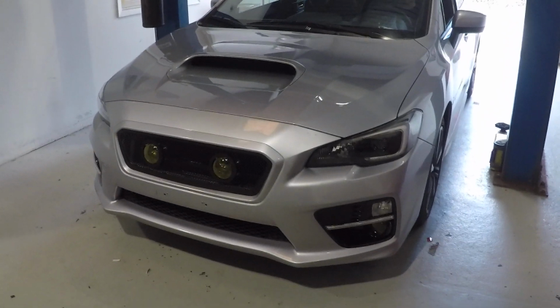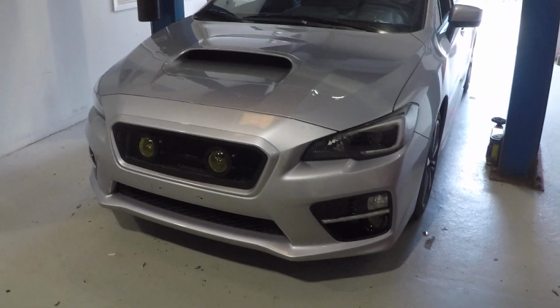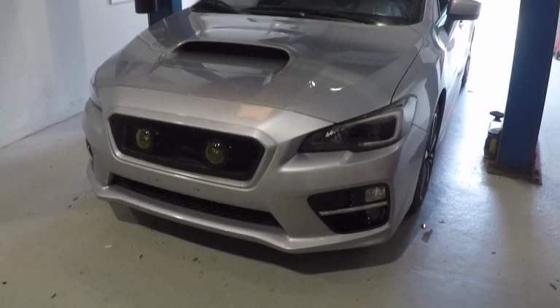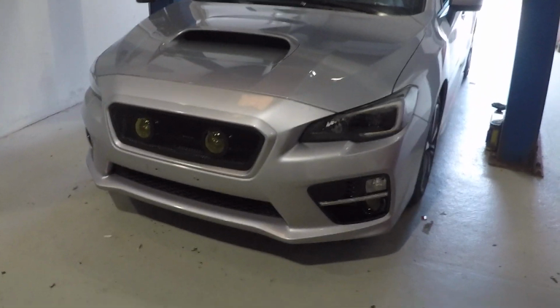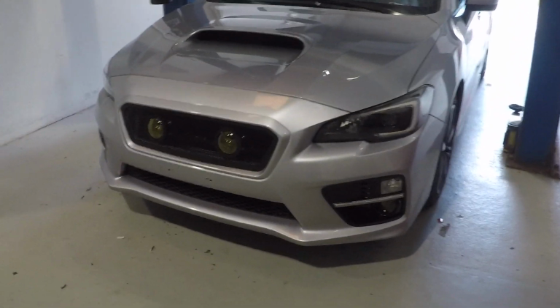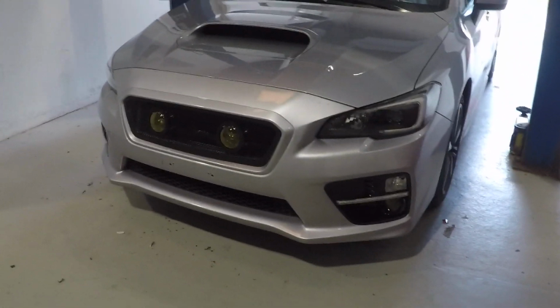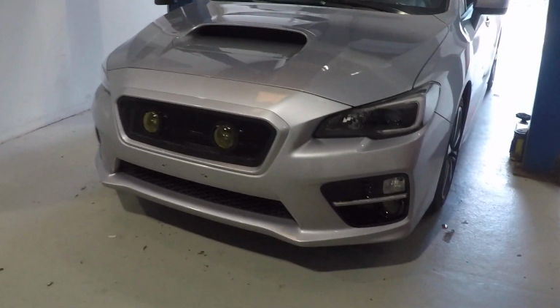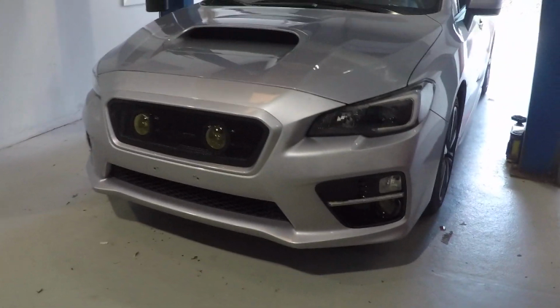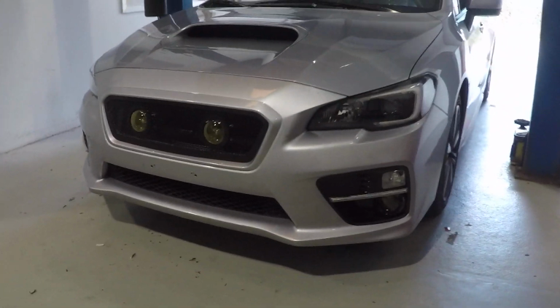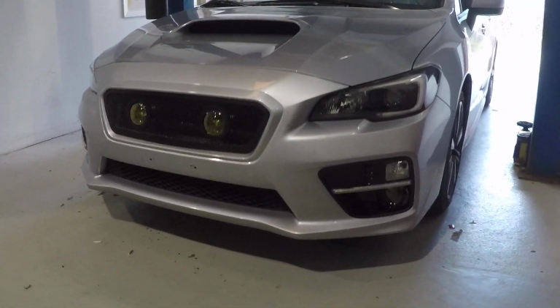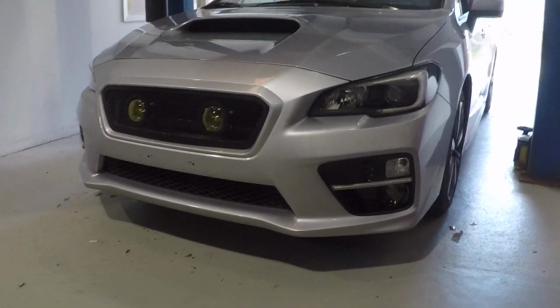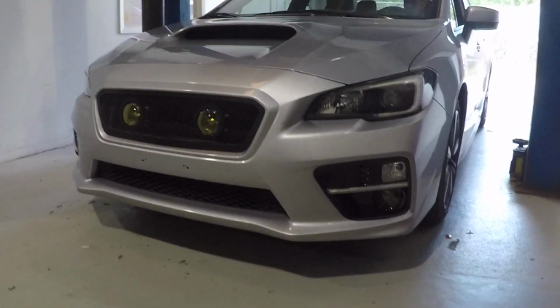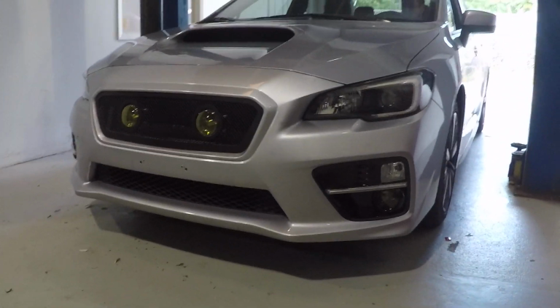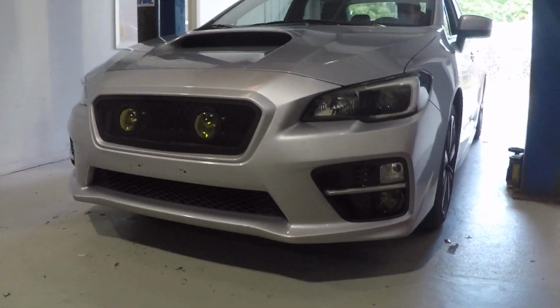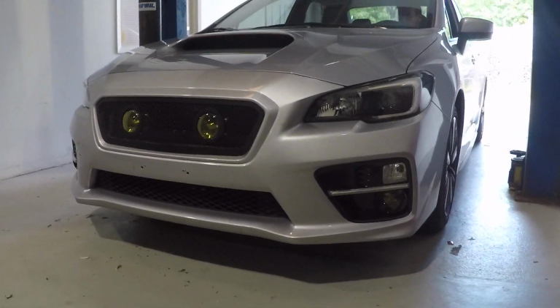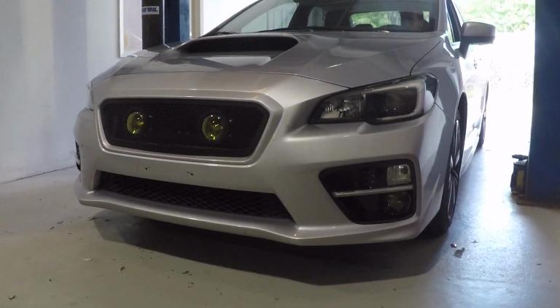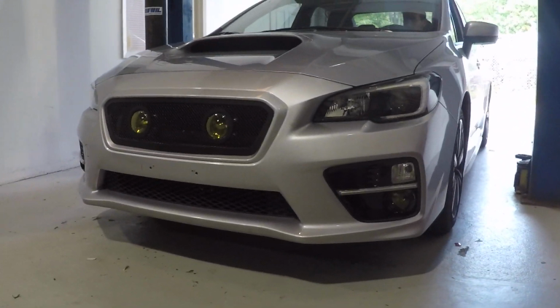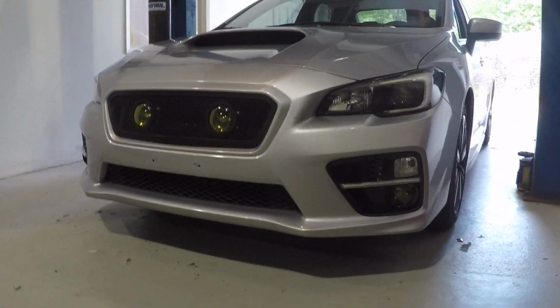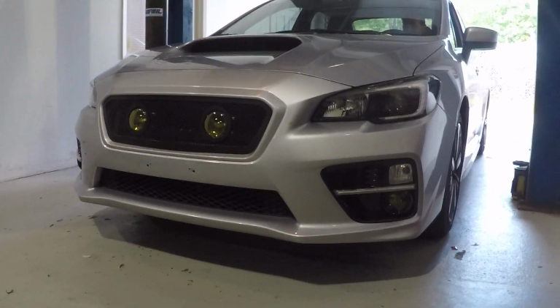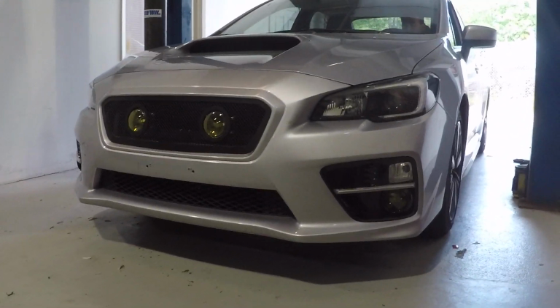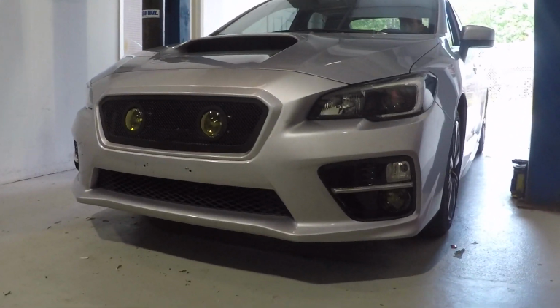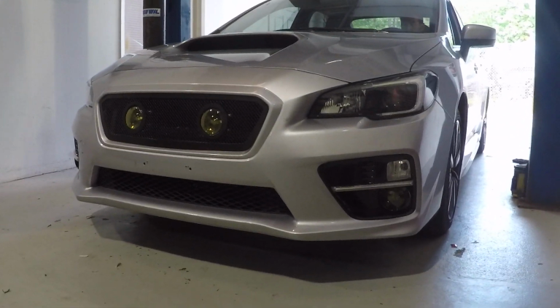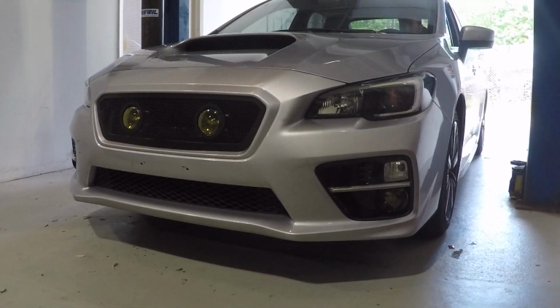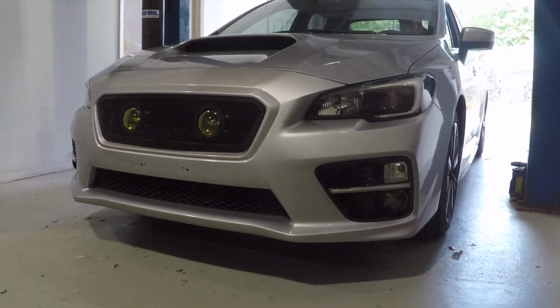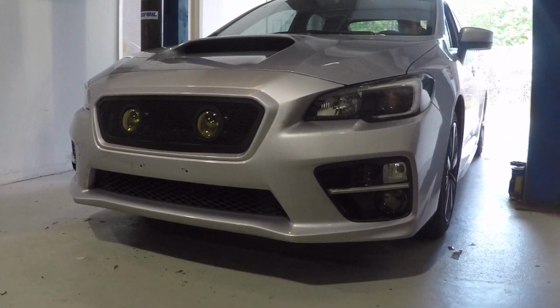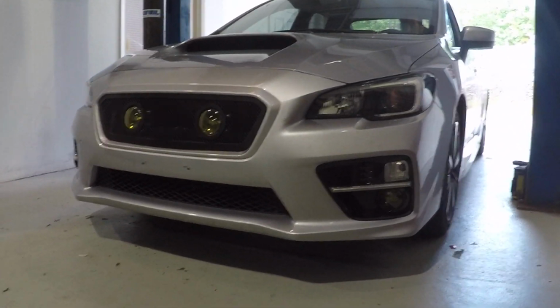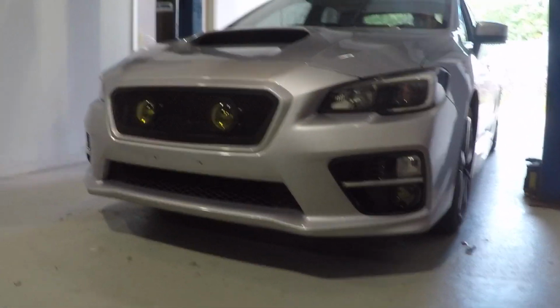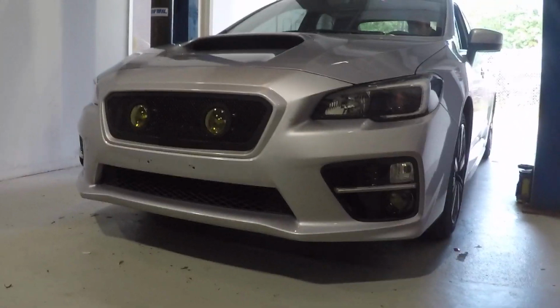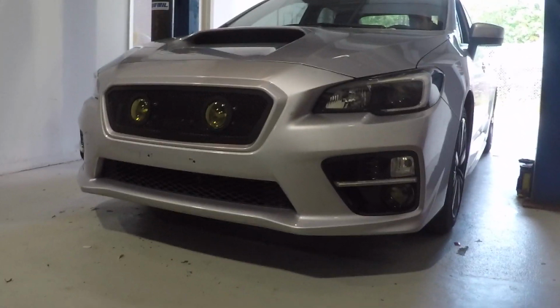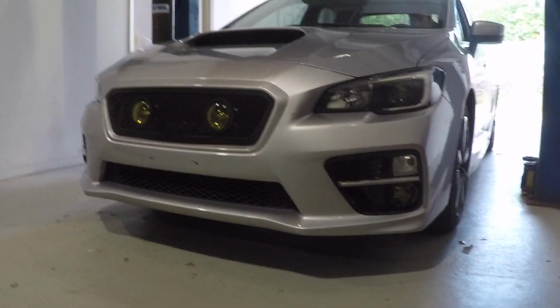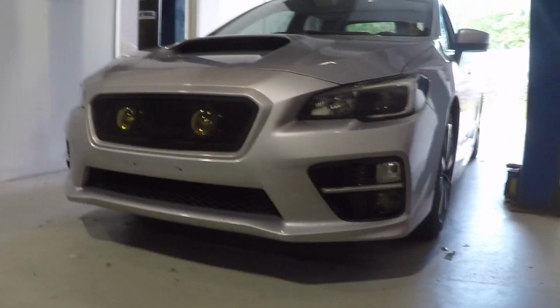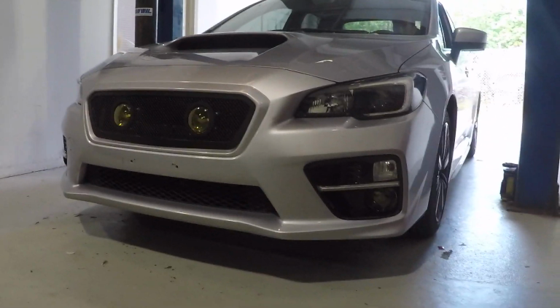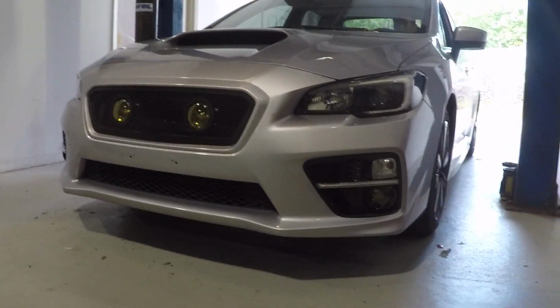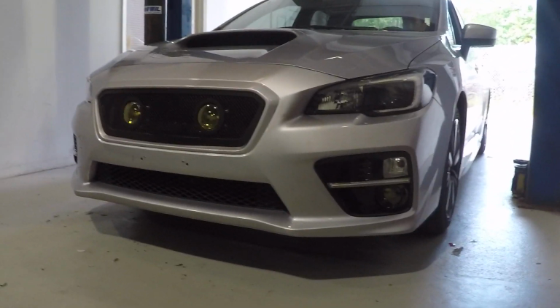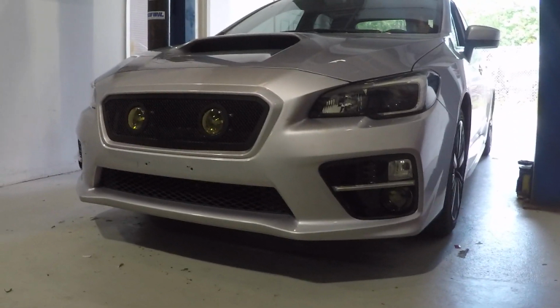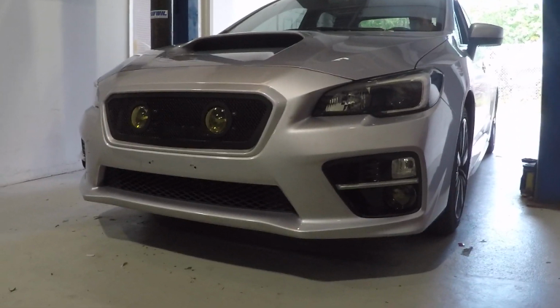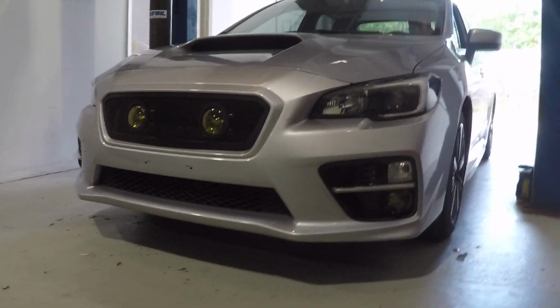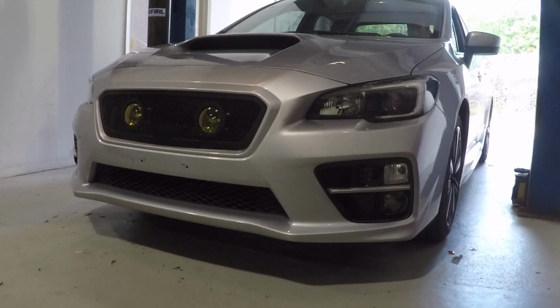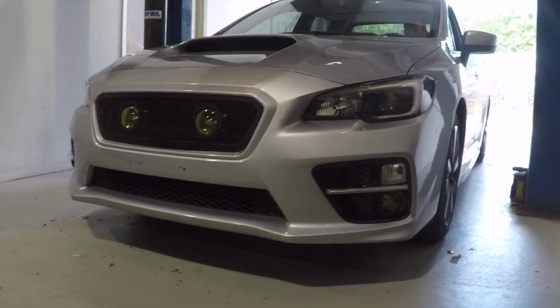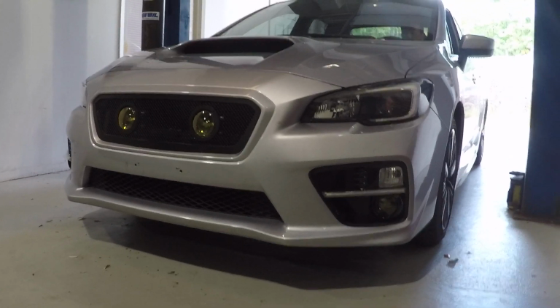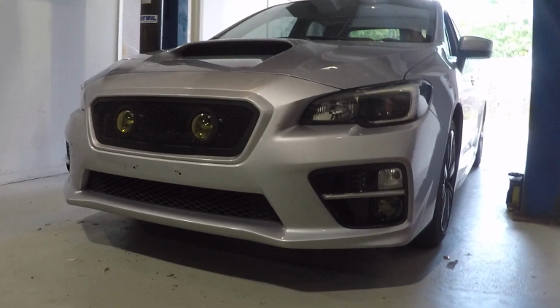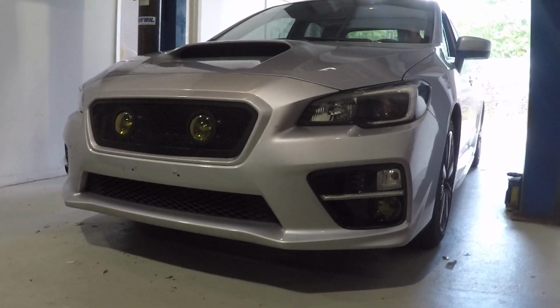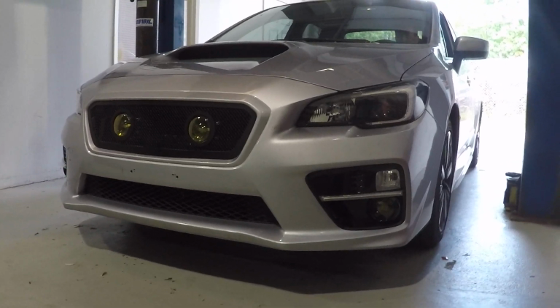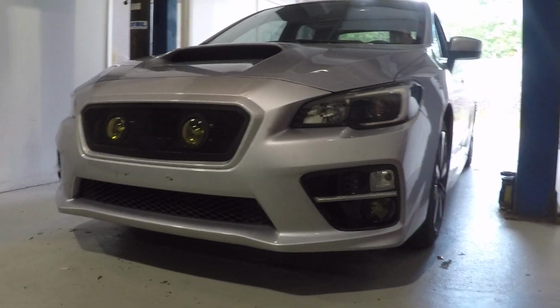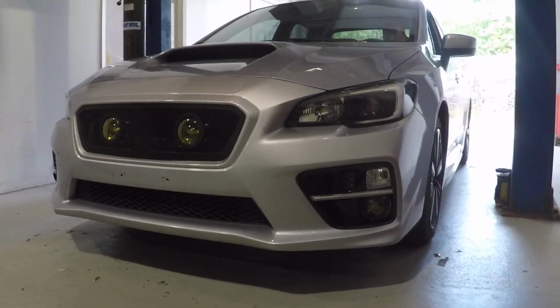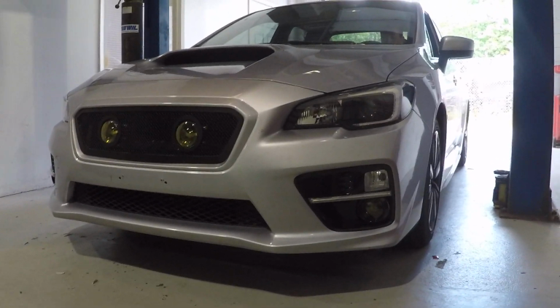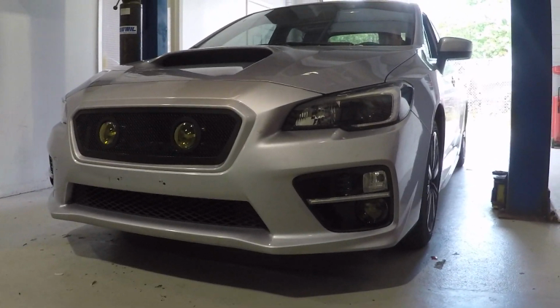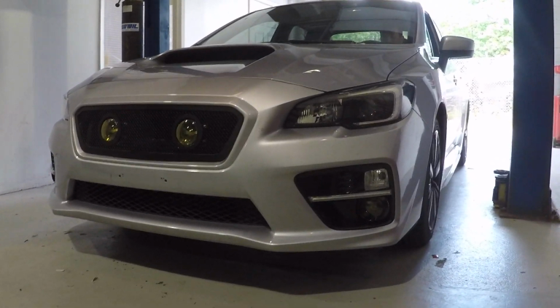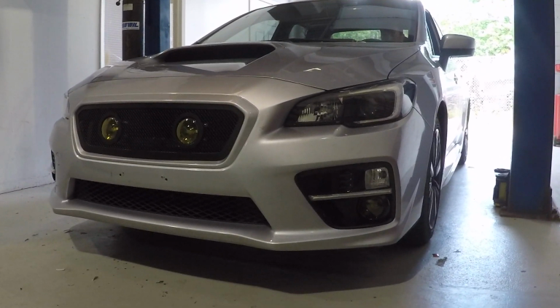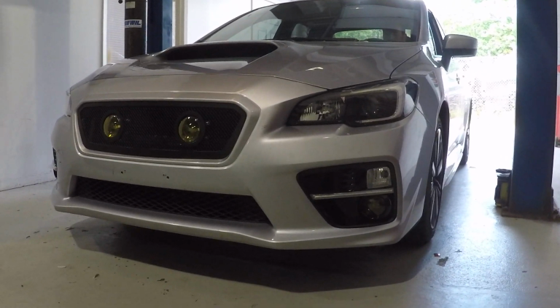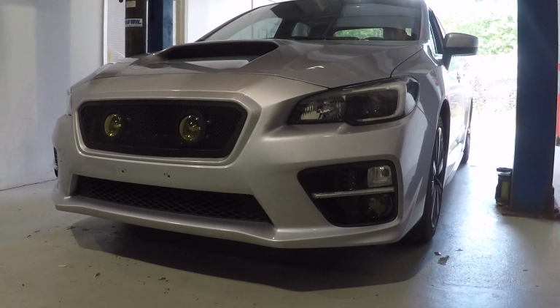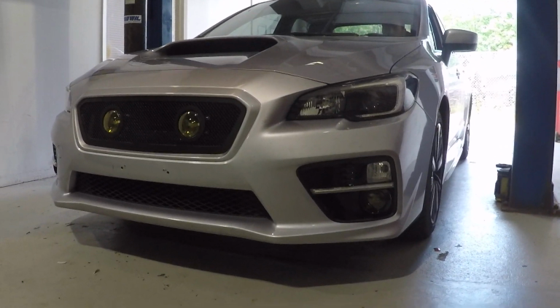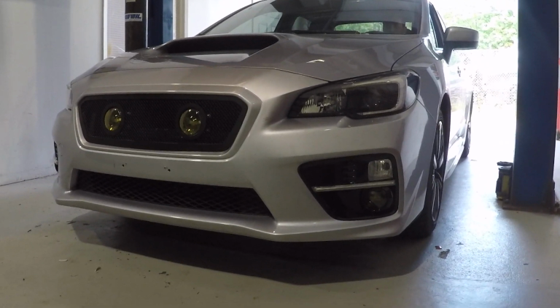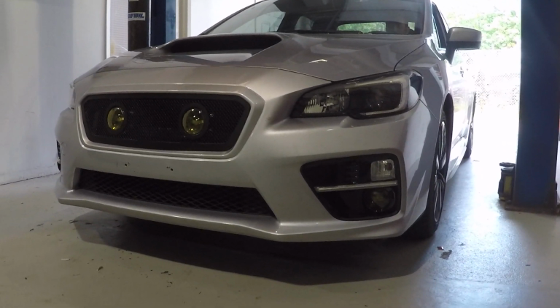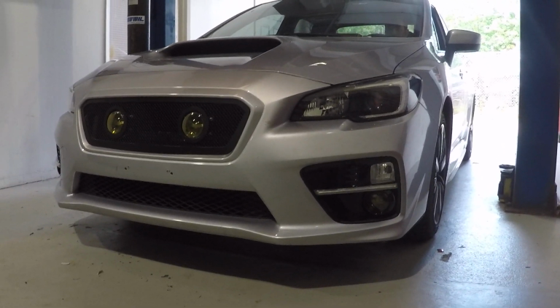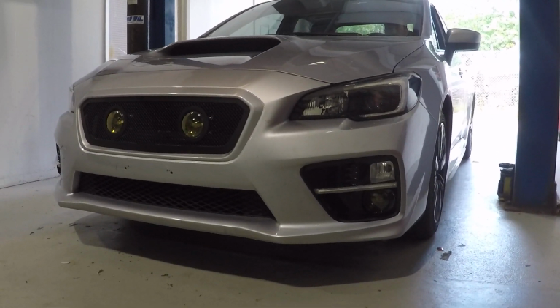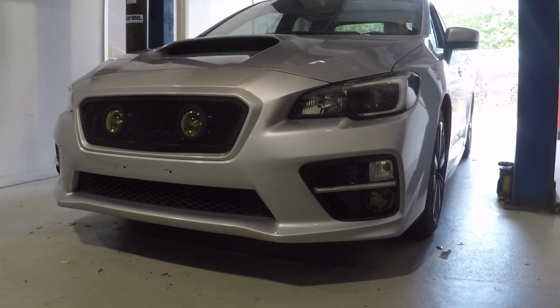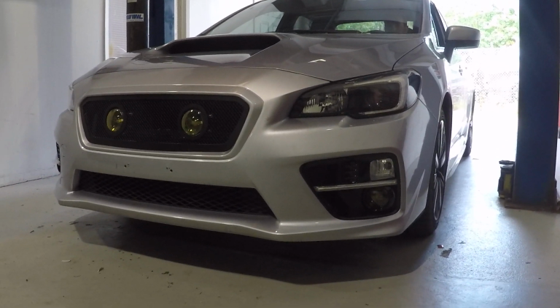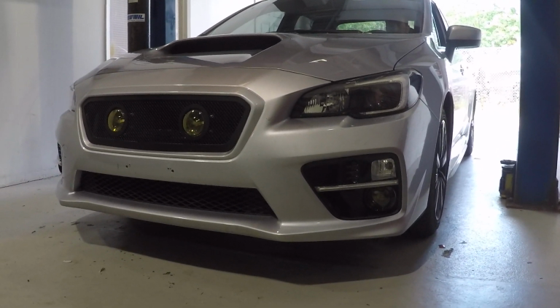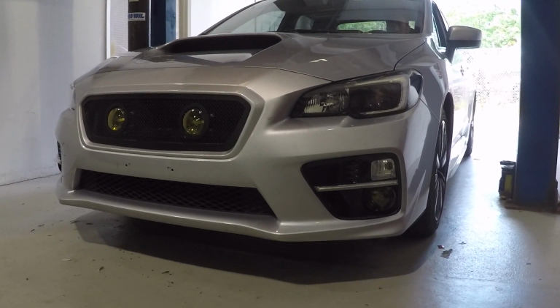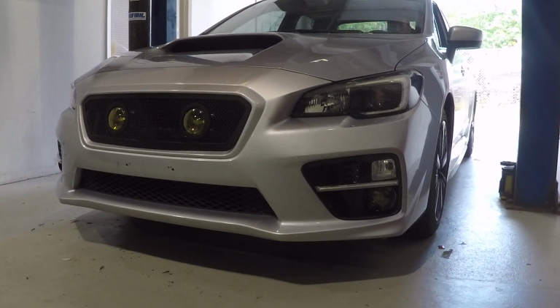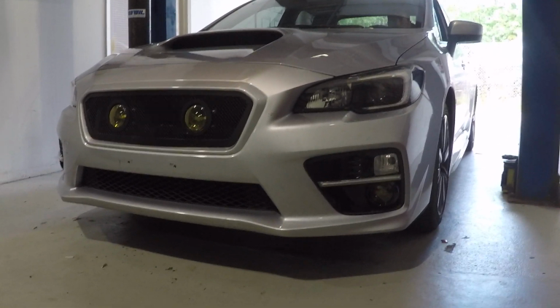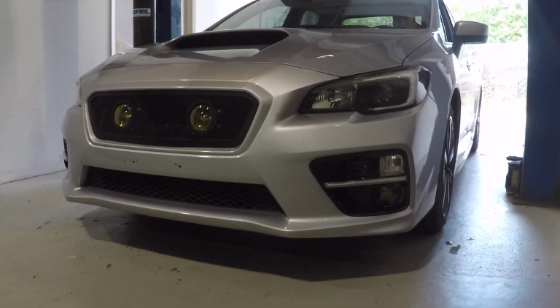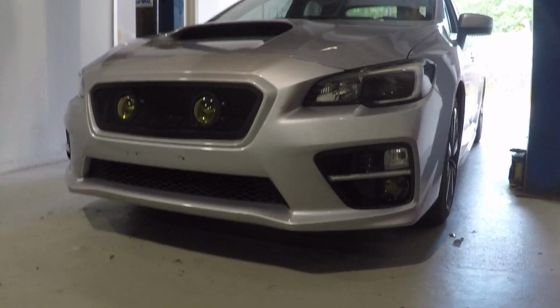Got a 2017 Subaru WRX here, just came up for installation of a few items we're gonna go over.